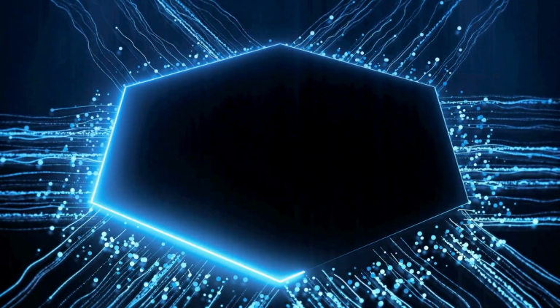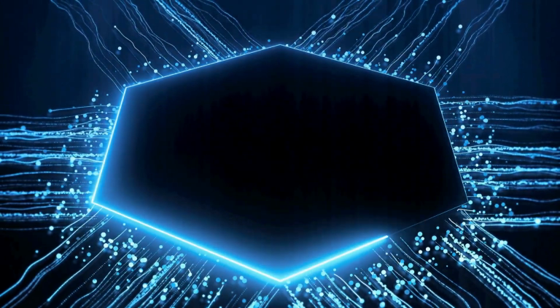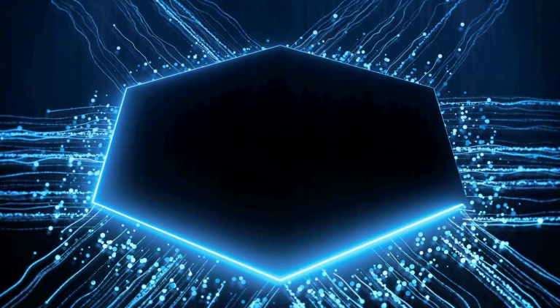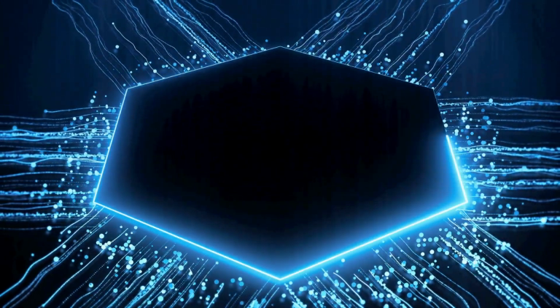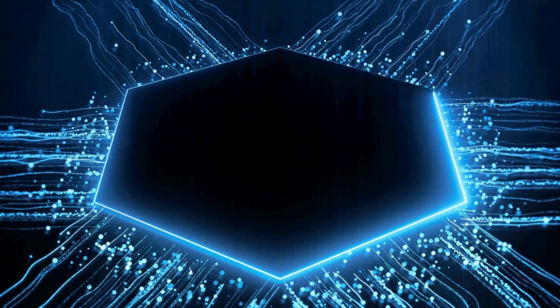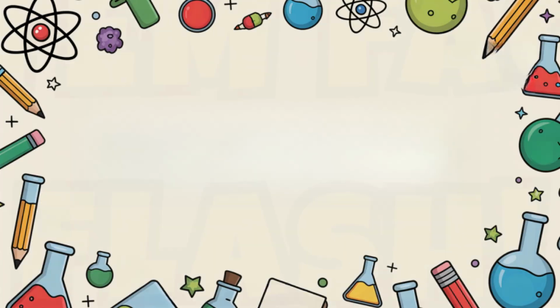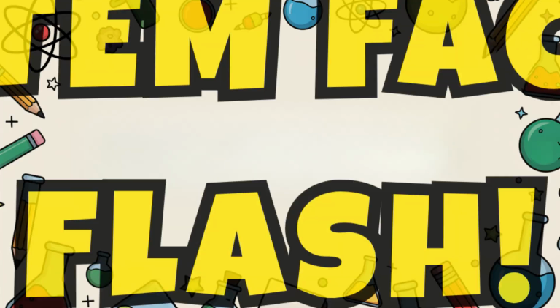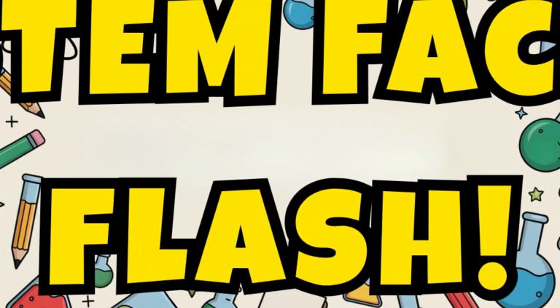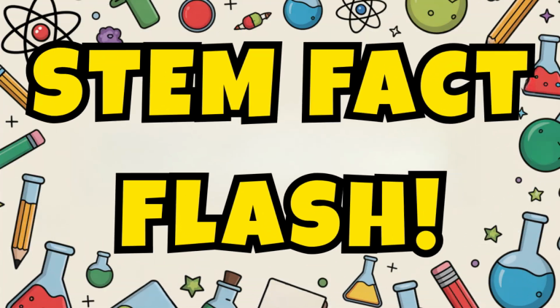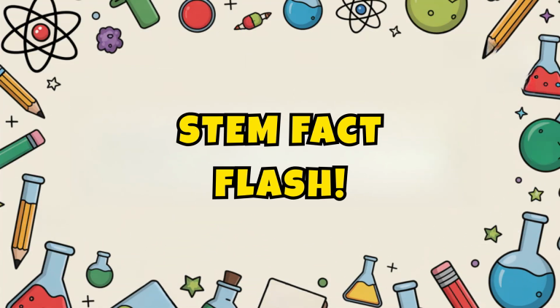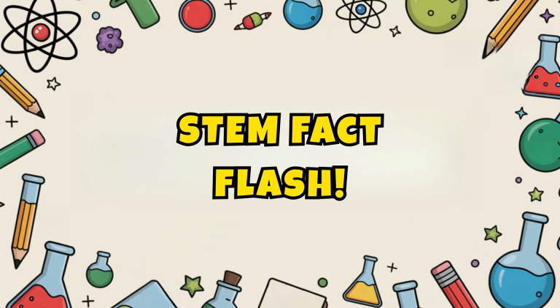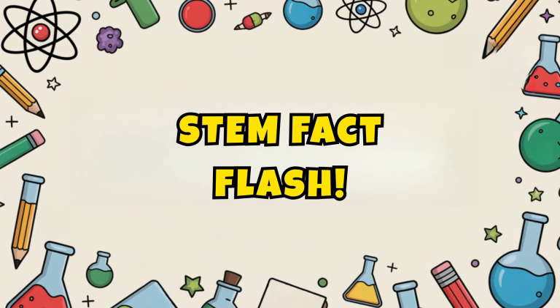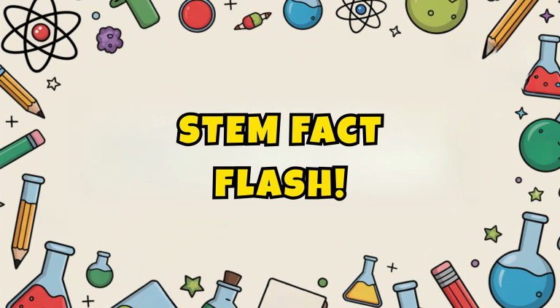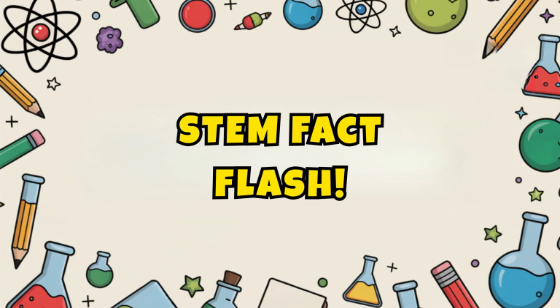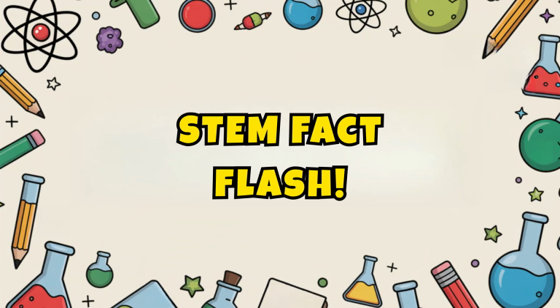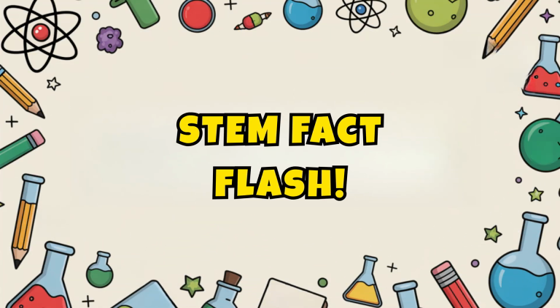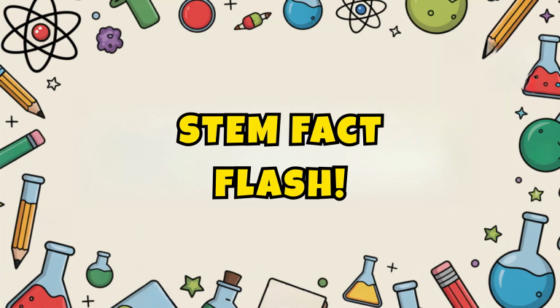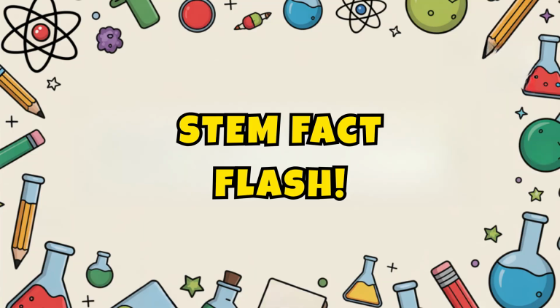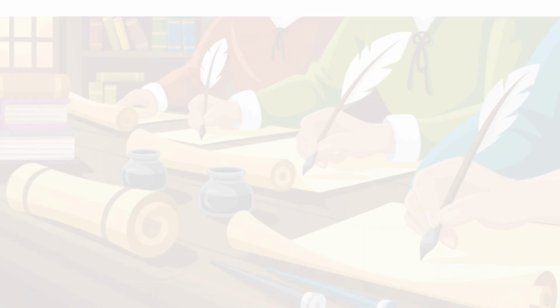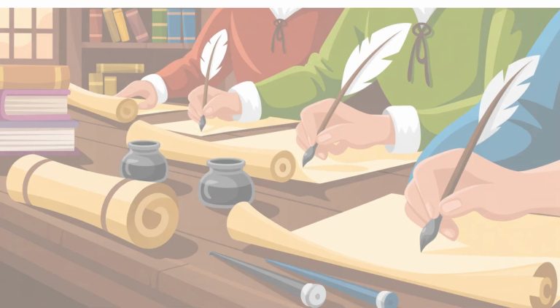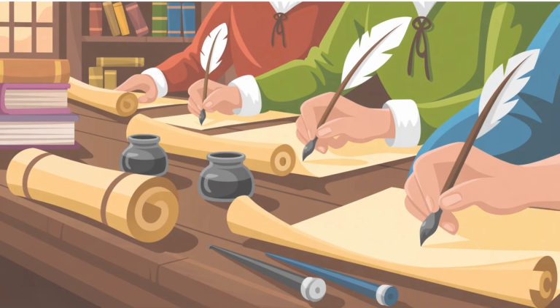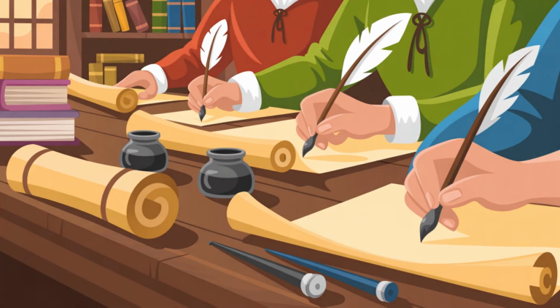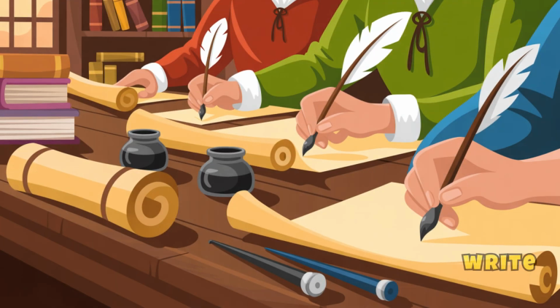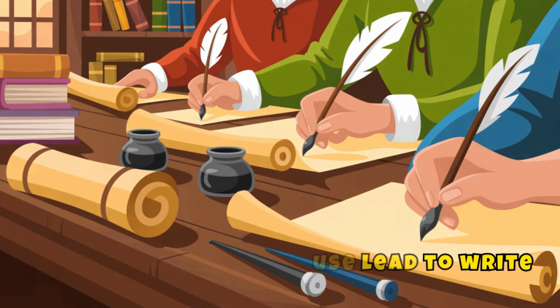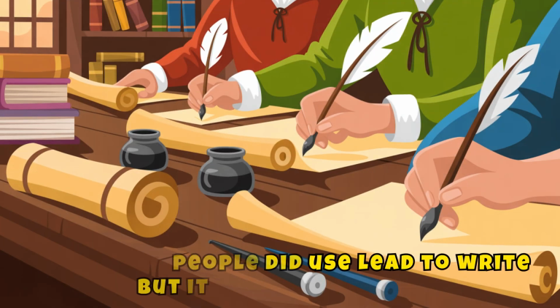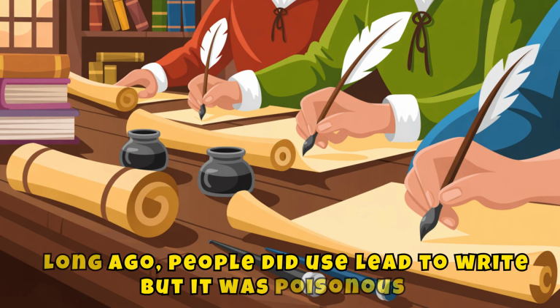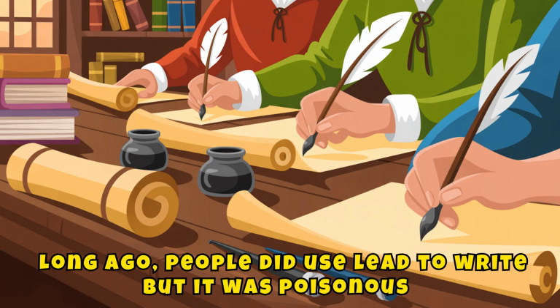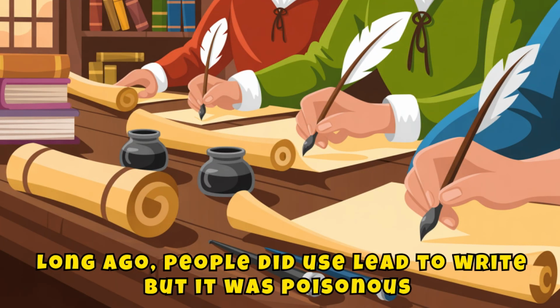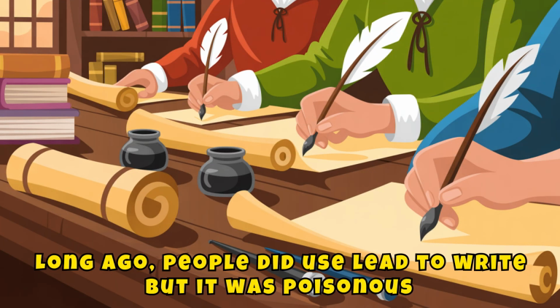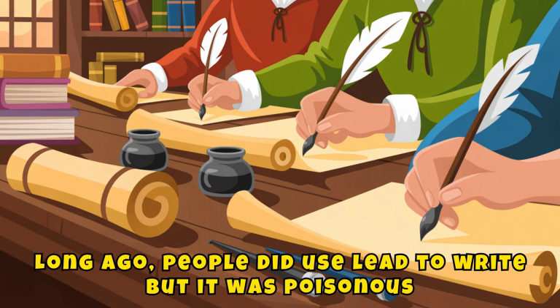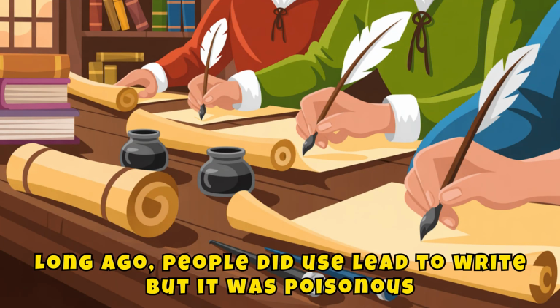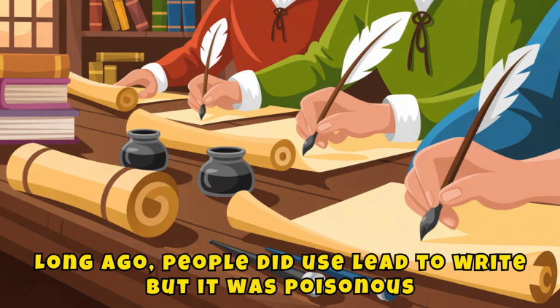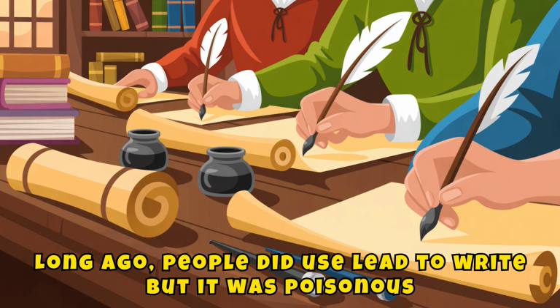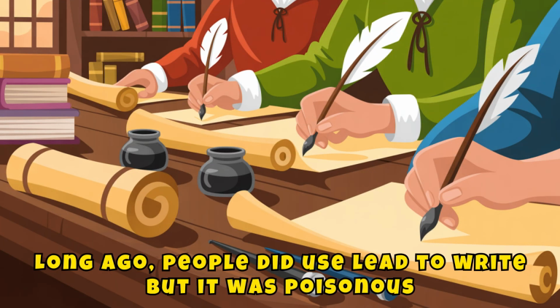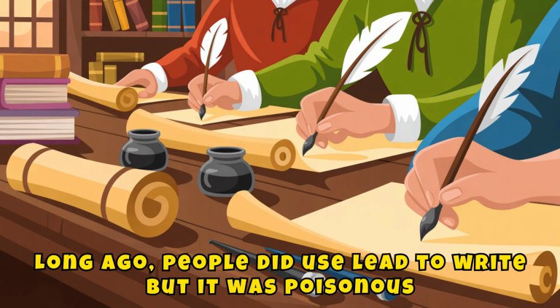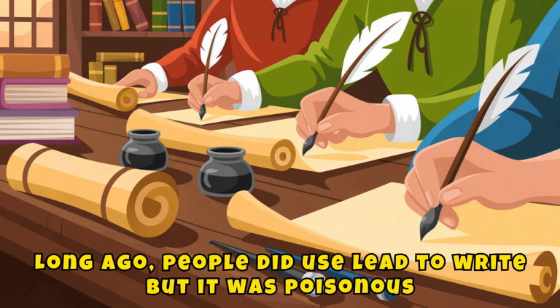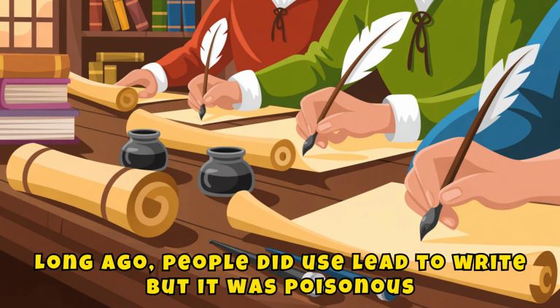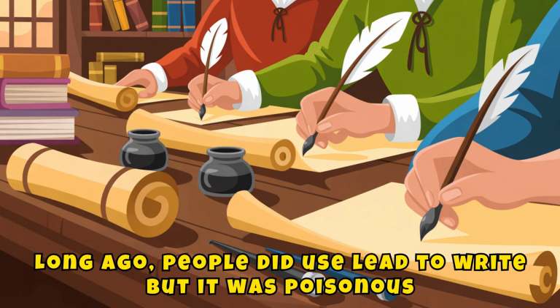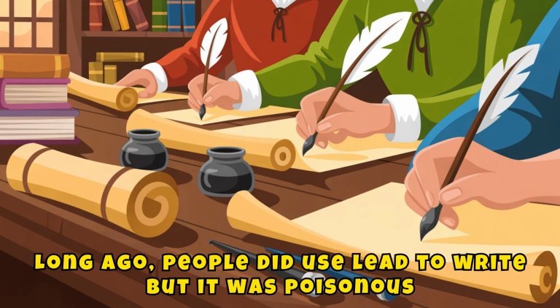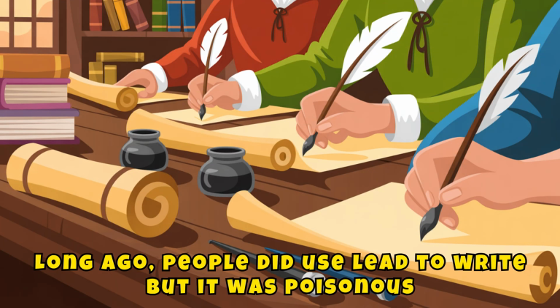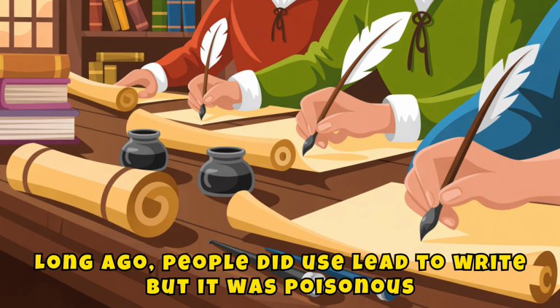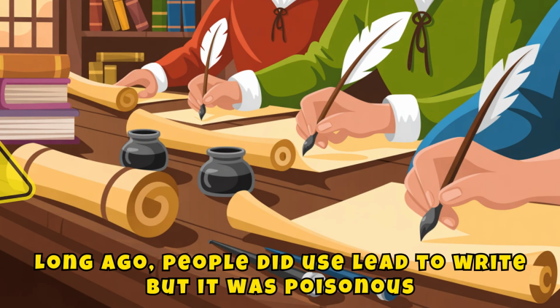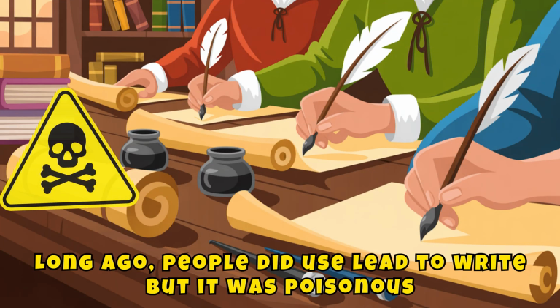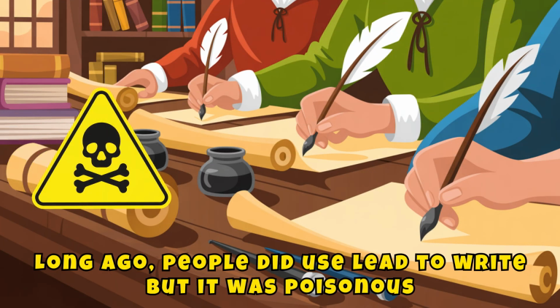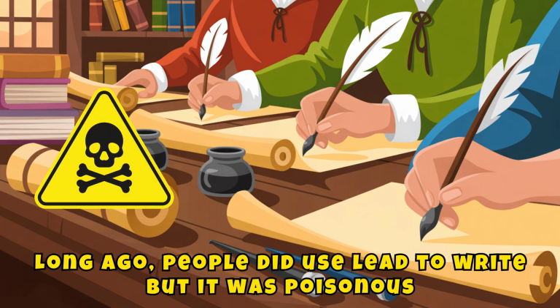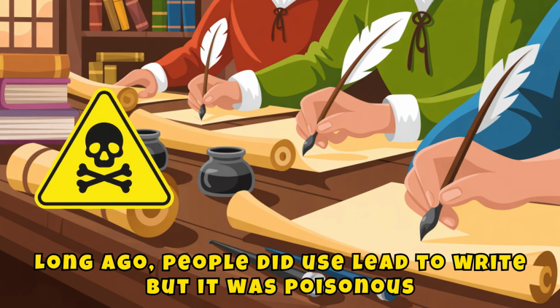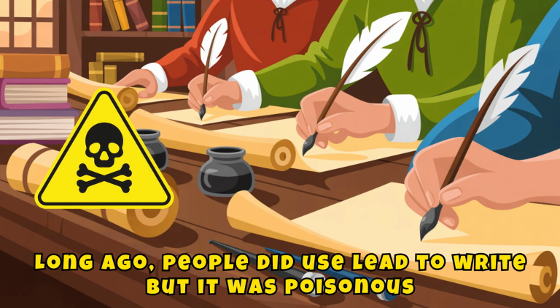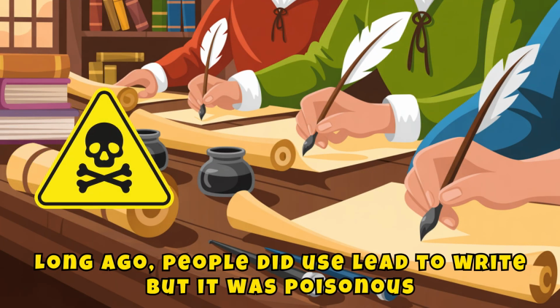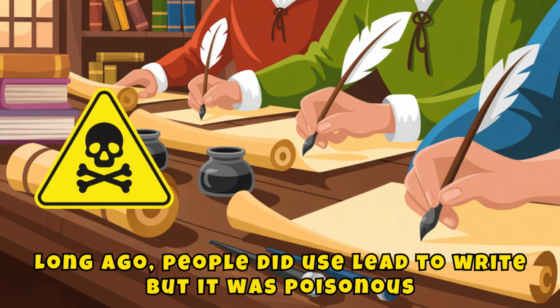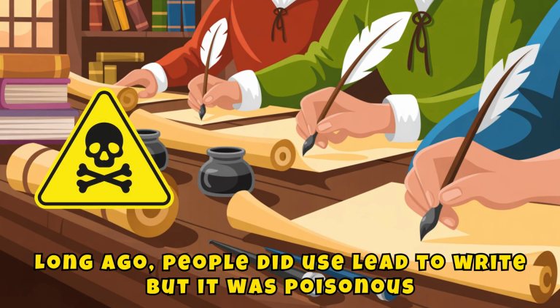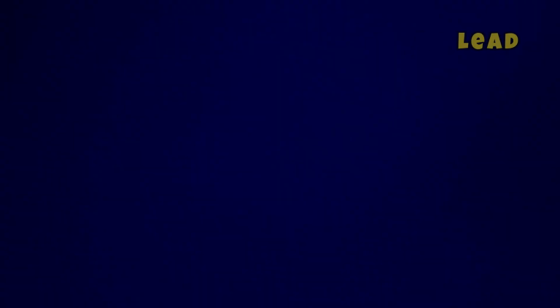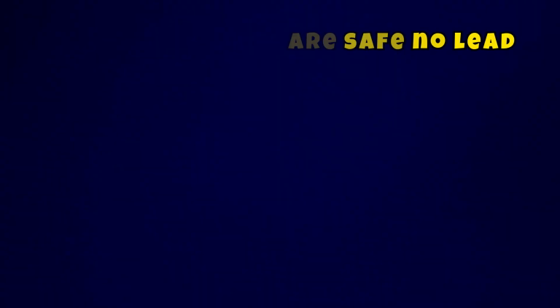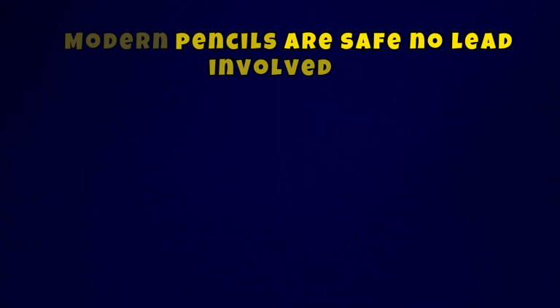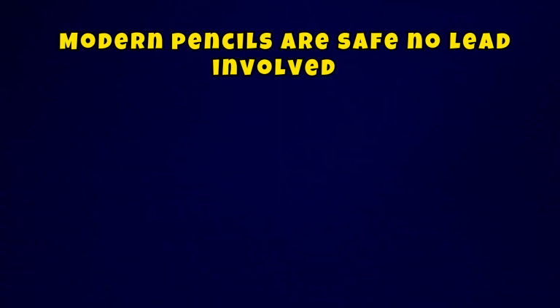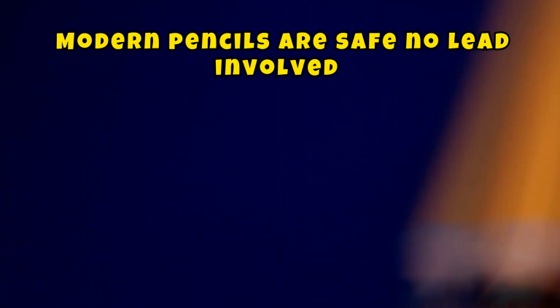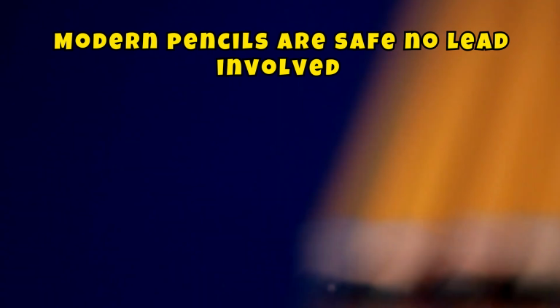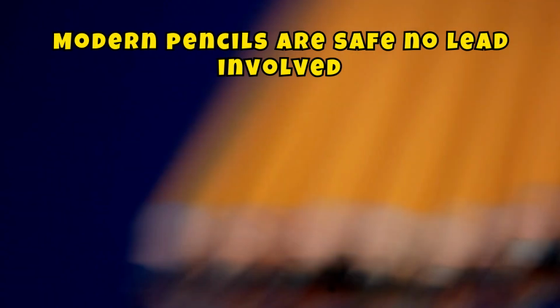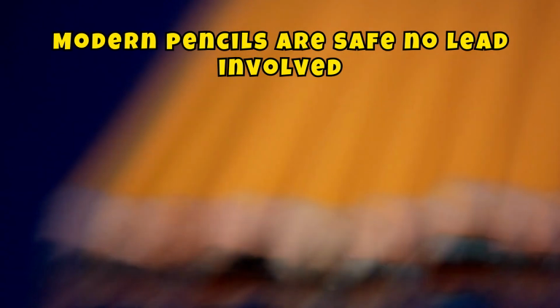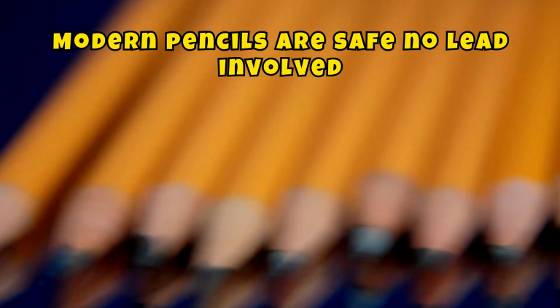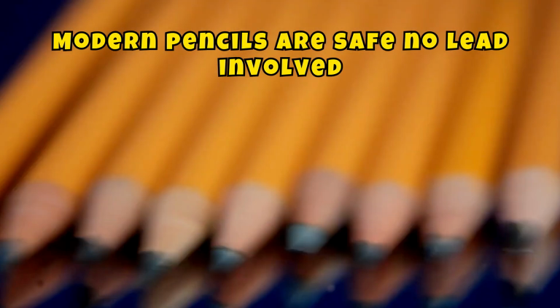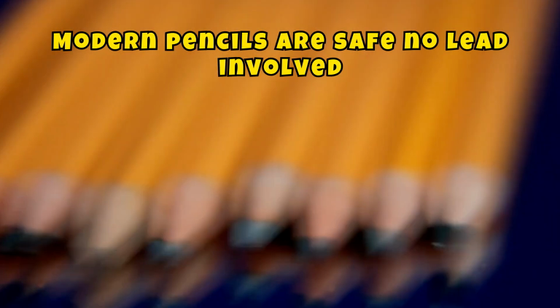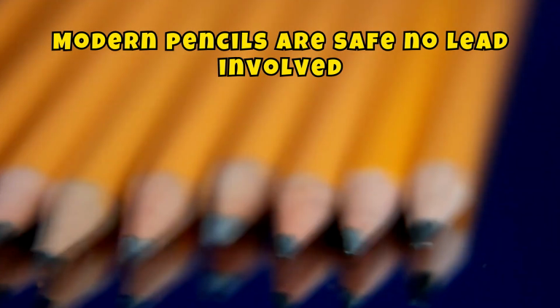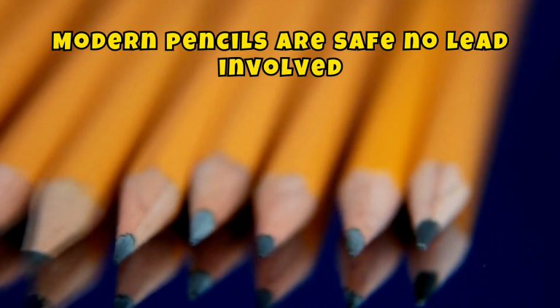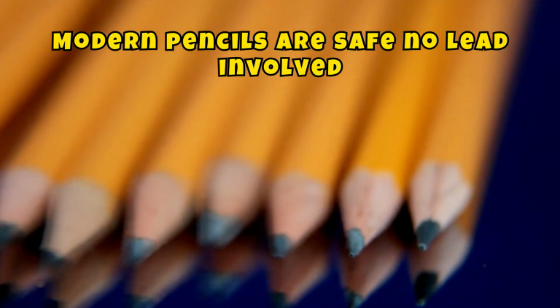STEM Fact Flash! Long ago, people did use lead to write, but it was poisonous. Modern pencils are safe — no lead involved.